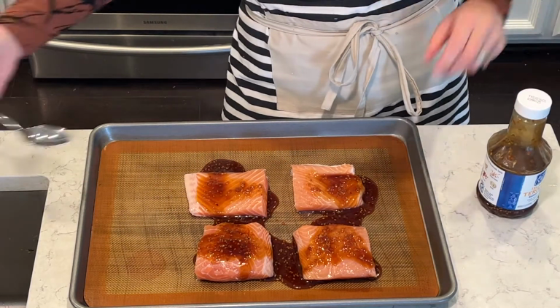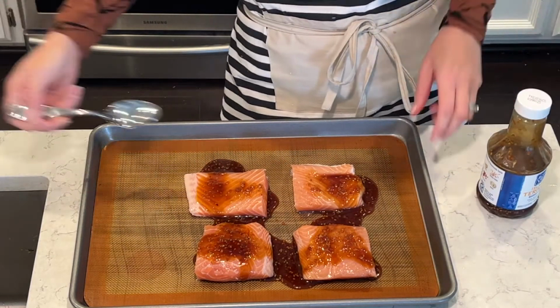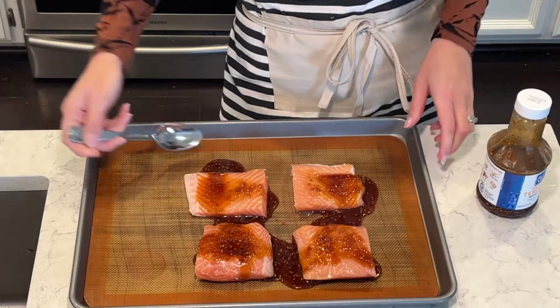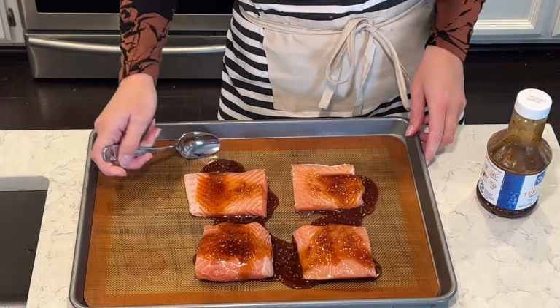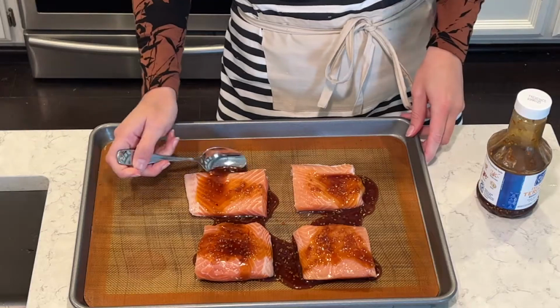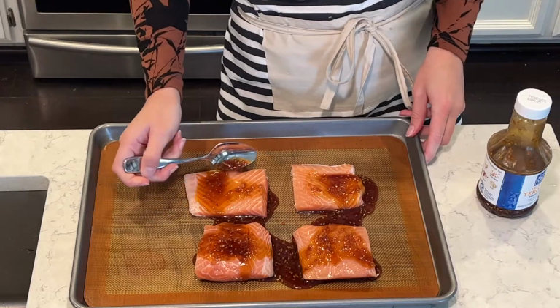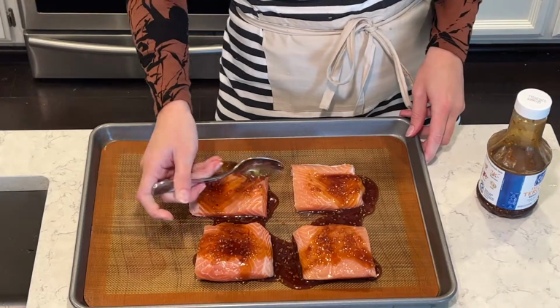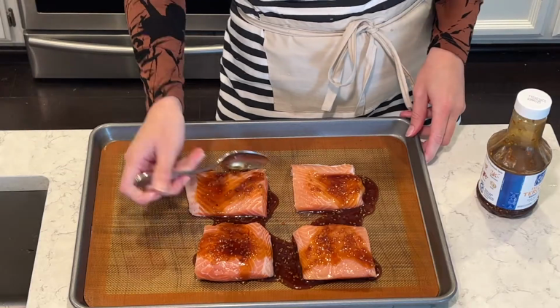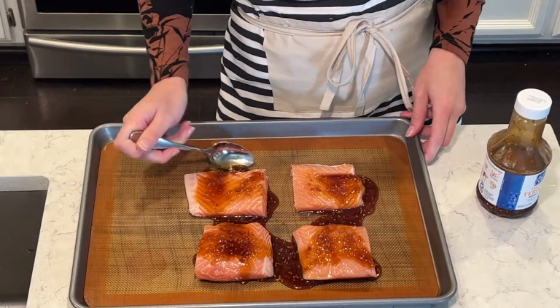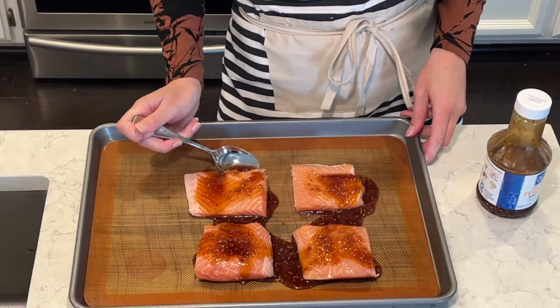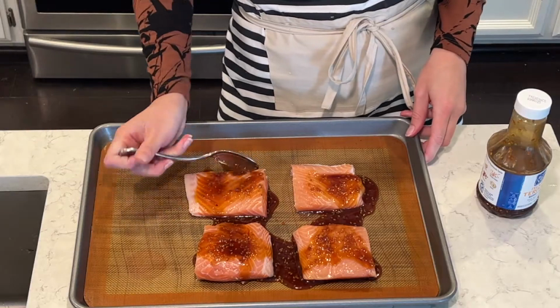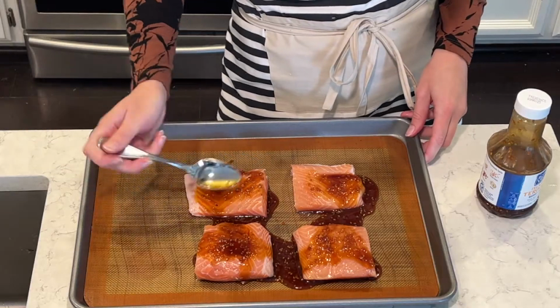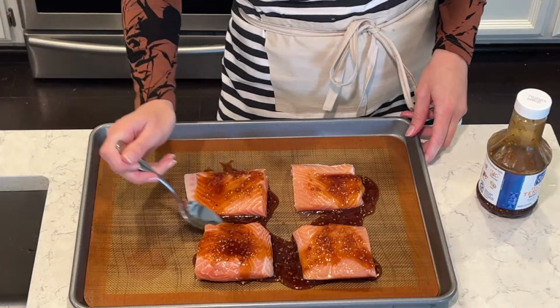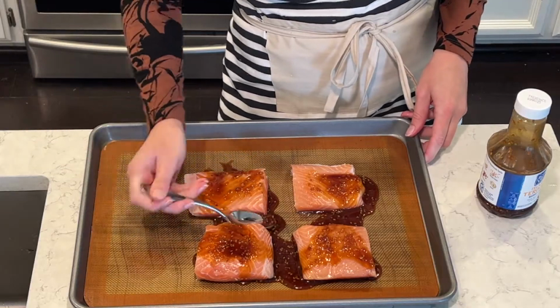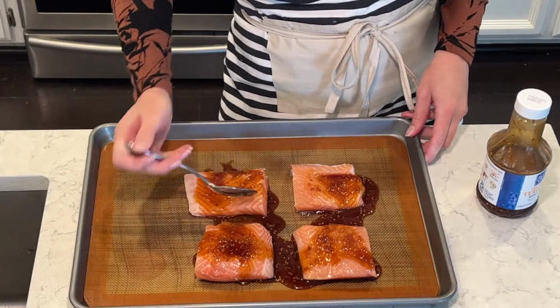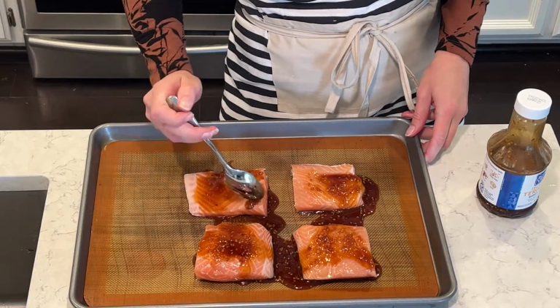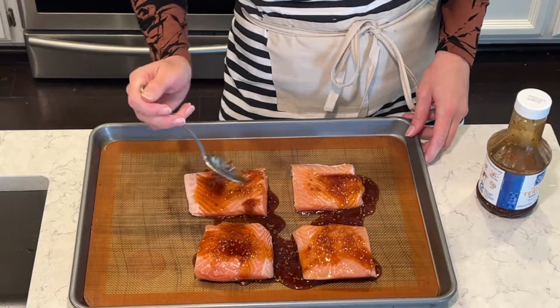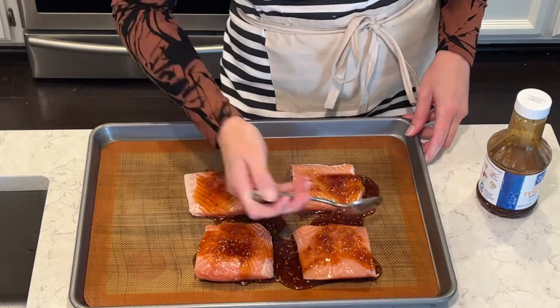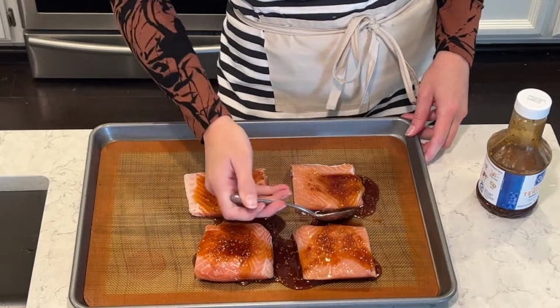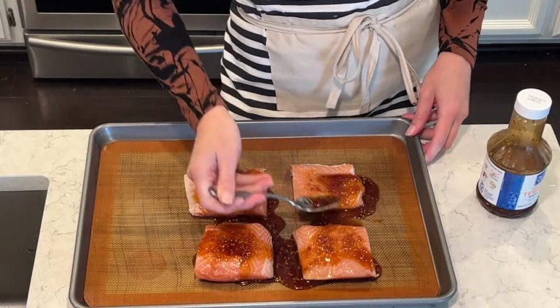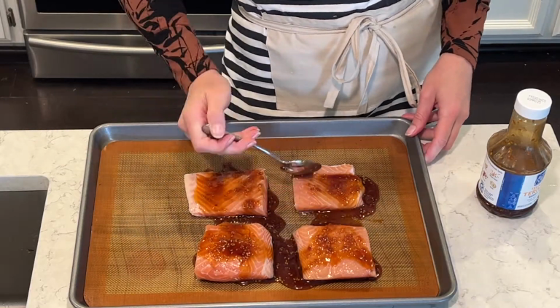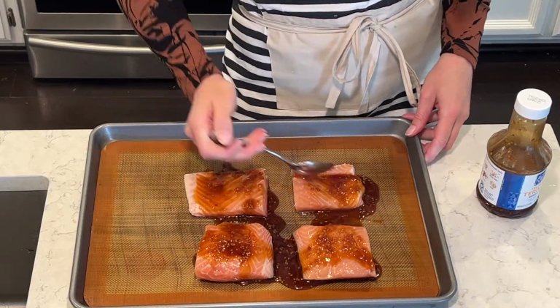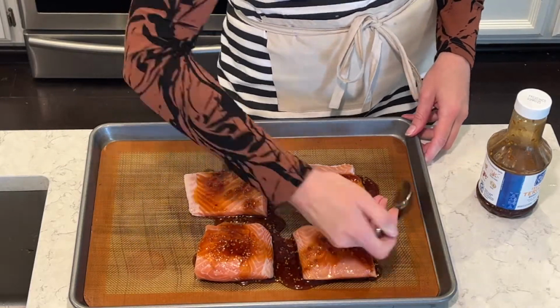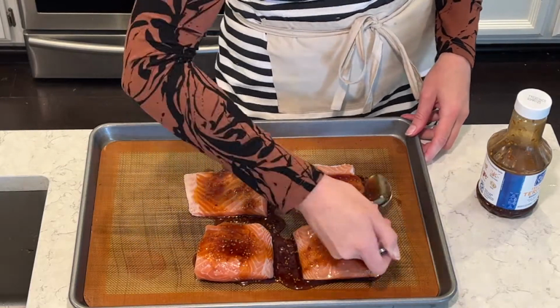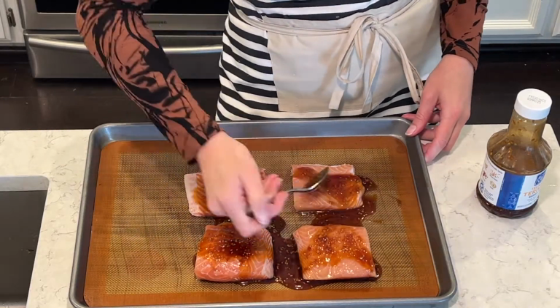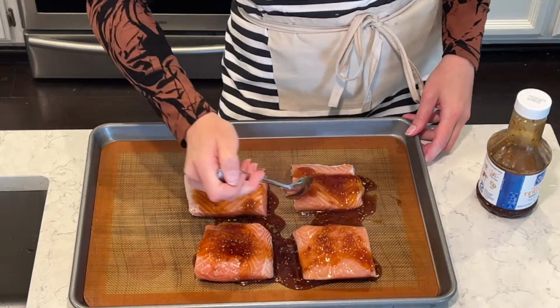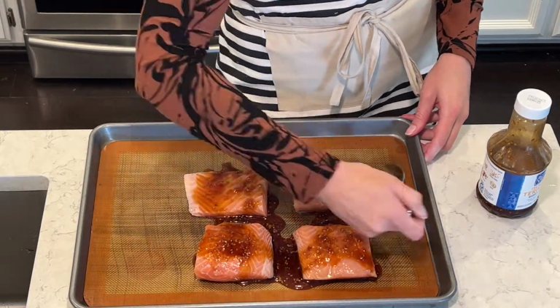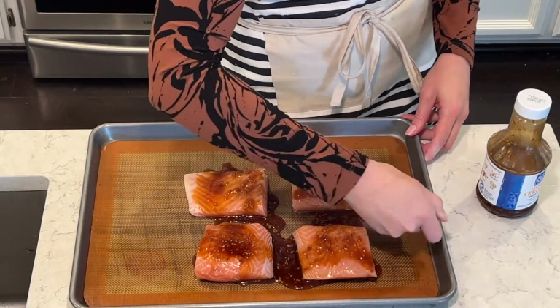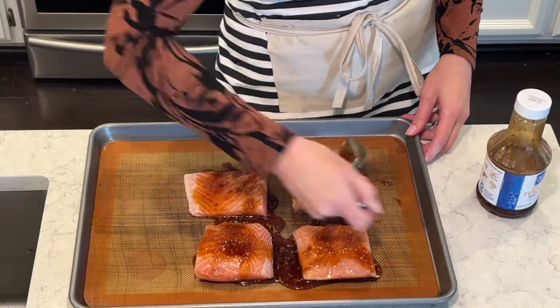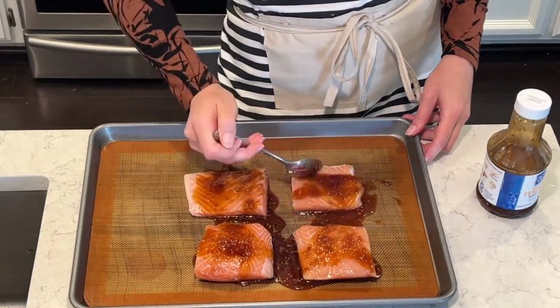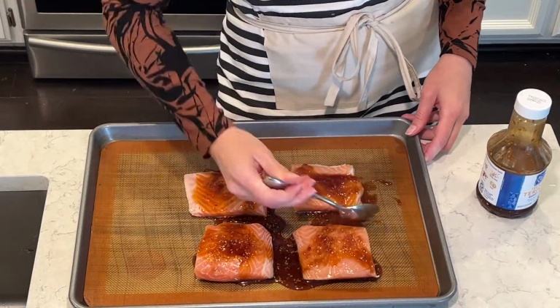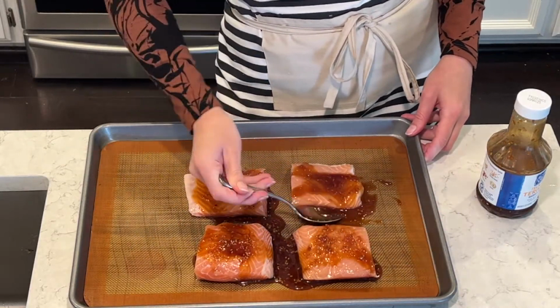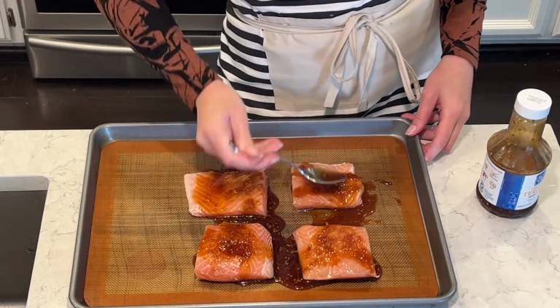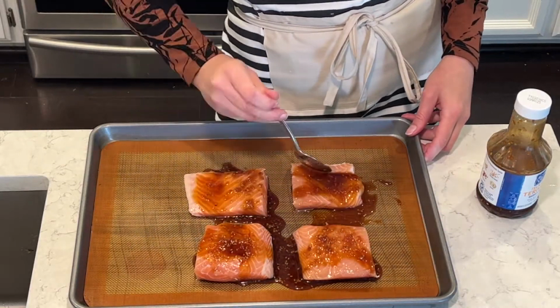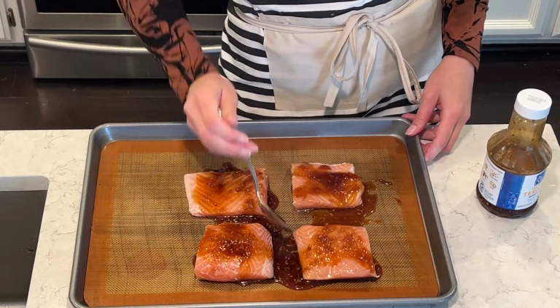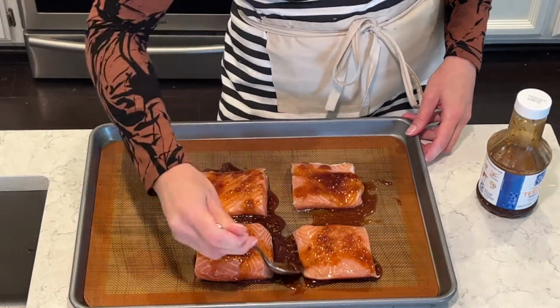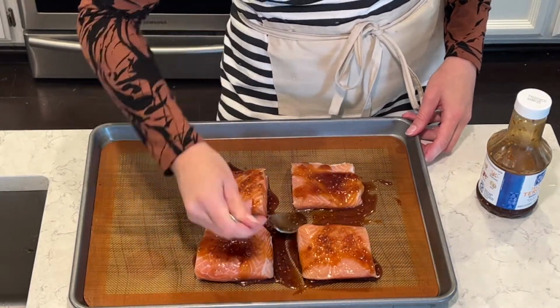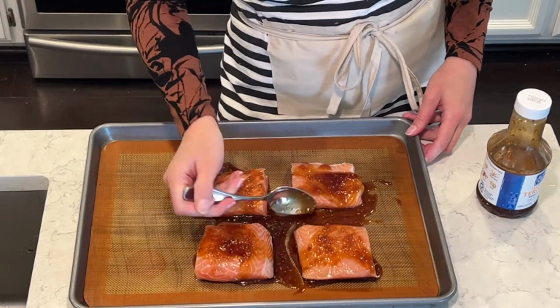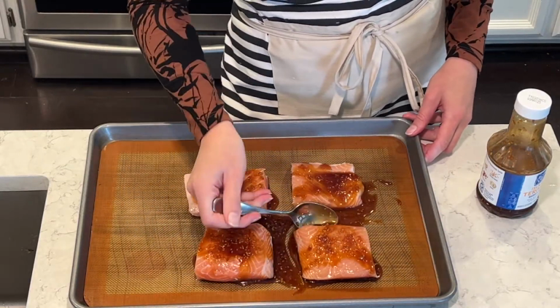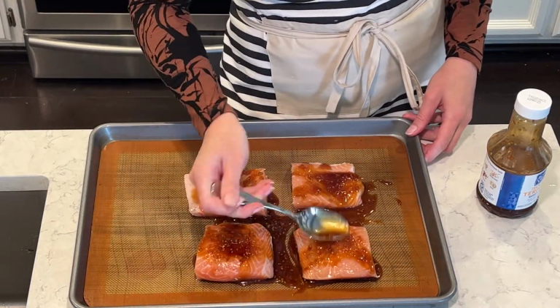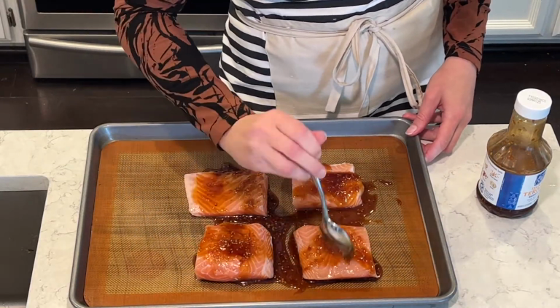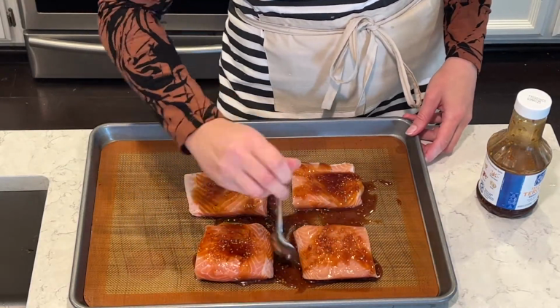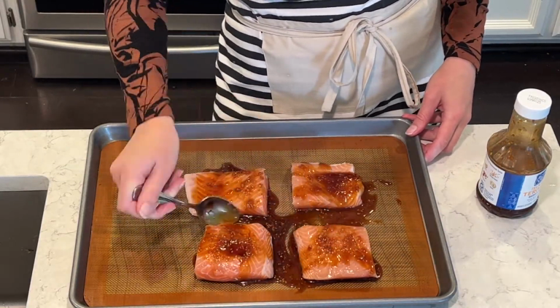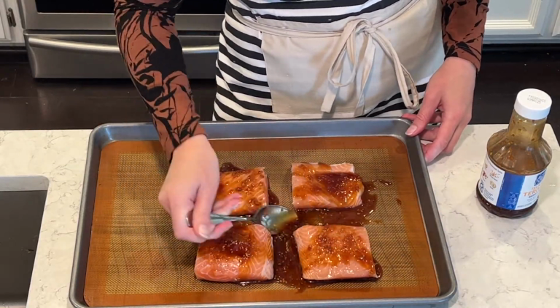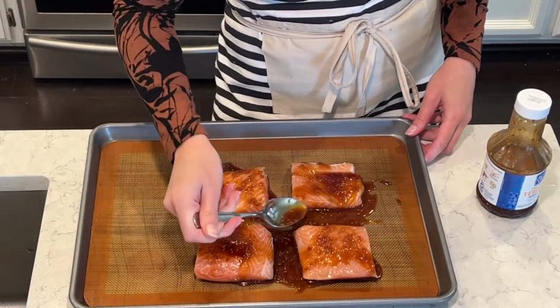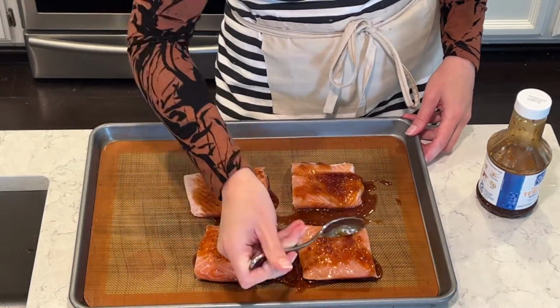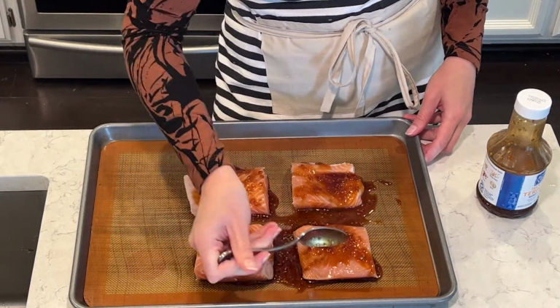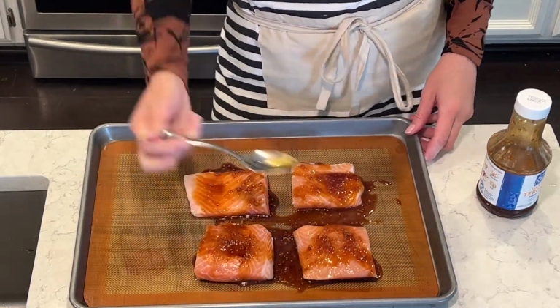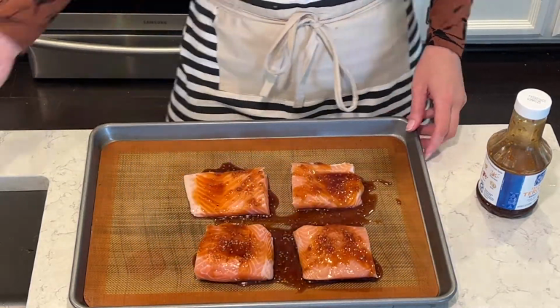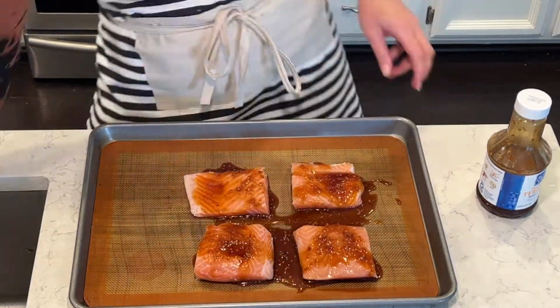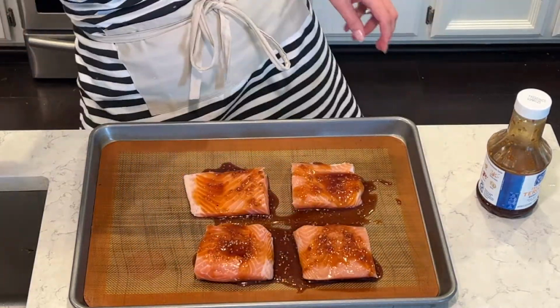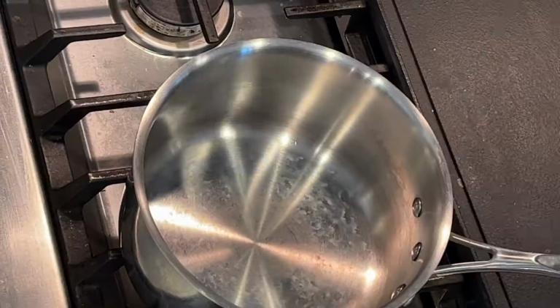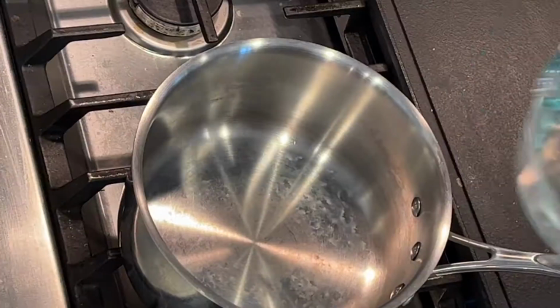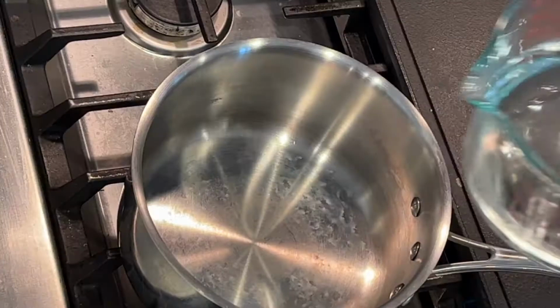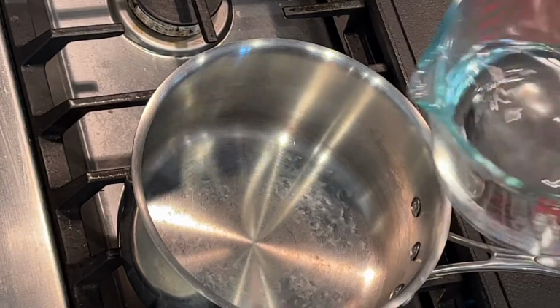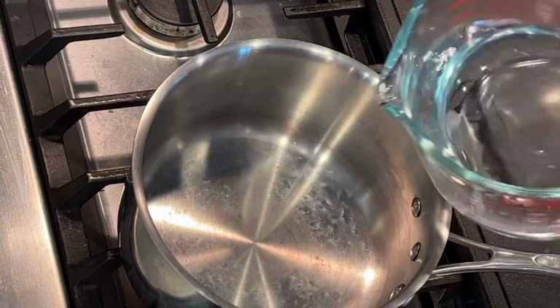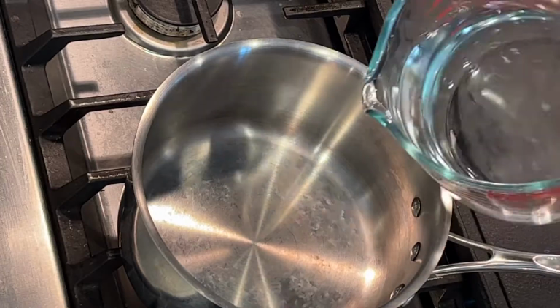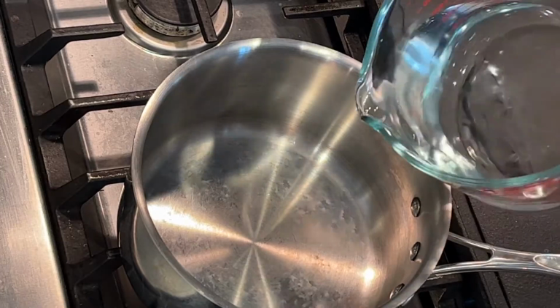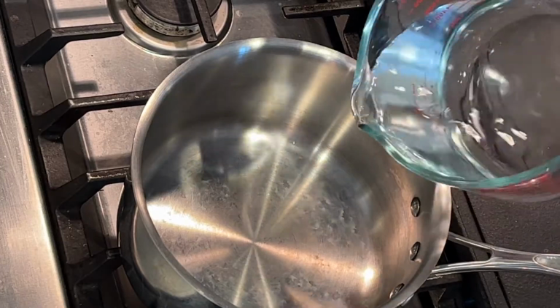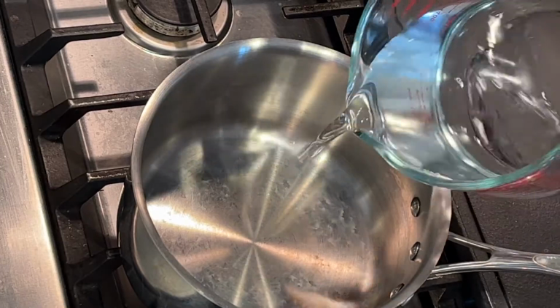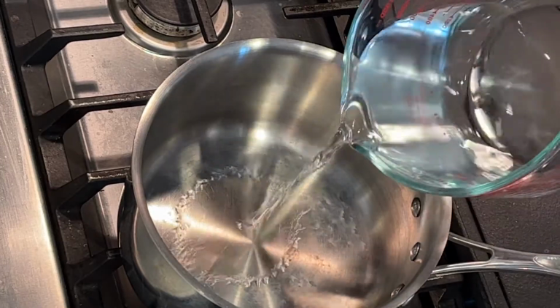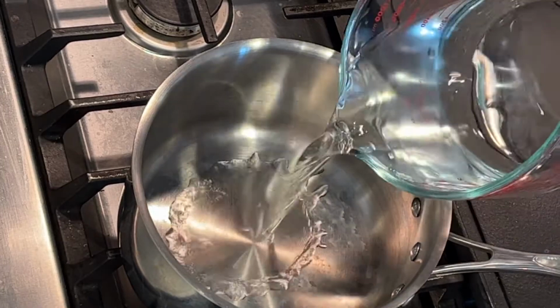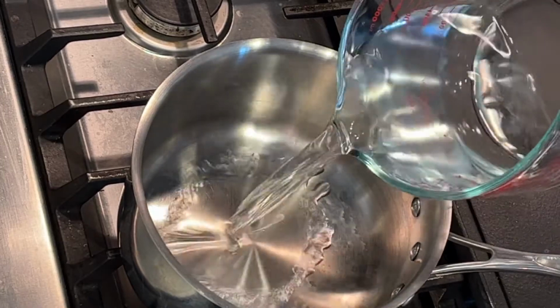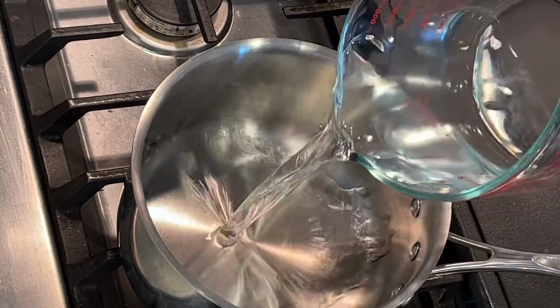You can definitely marinate this for a little bit also — about maybe an hour or so — and that would give it a really awesome flavor.